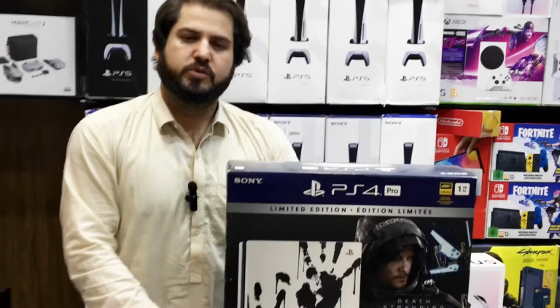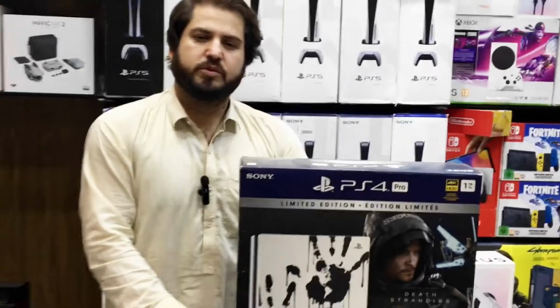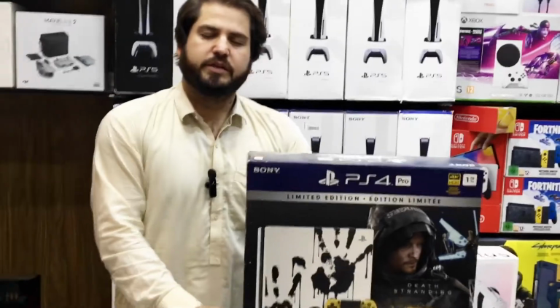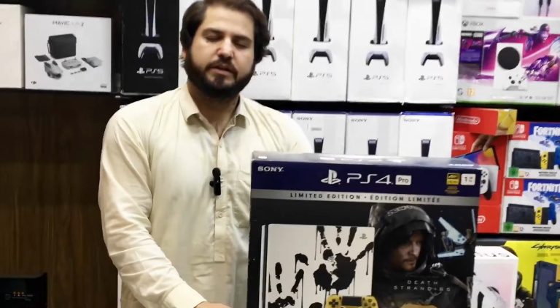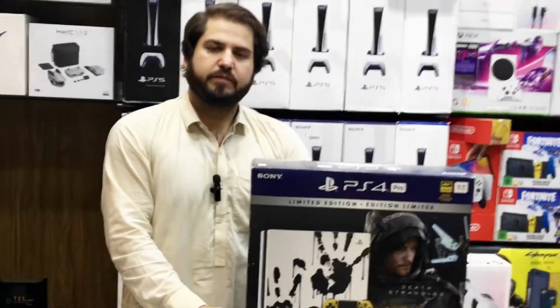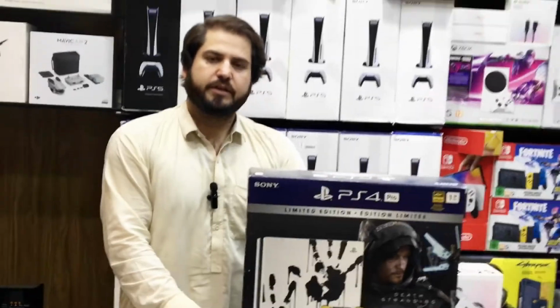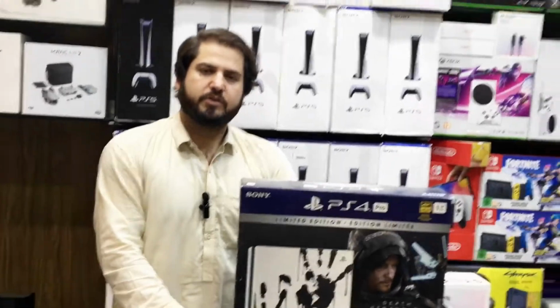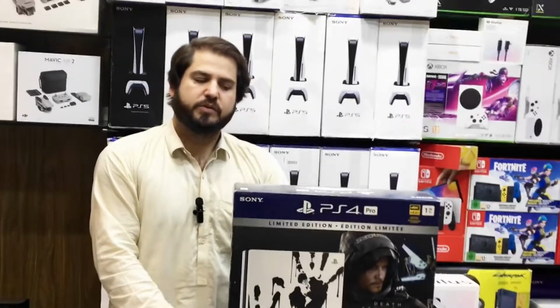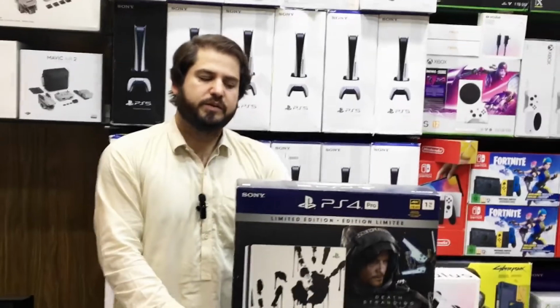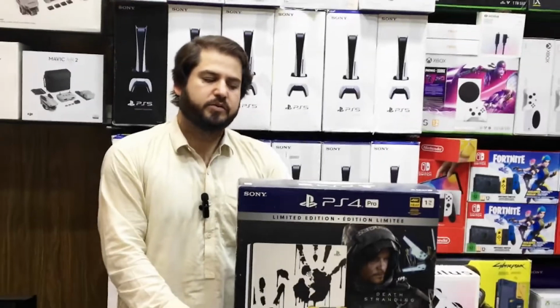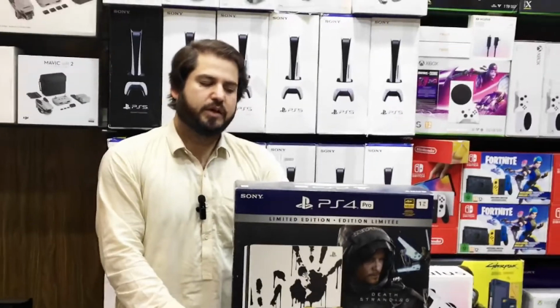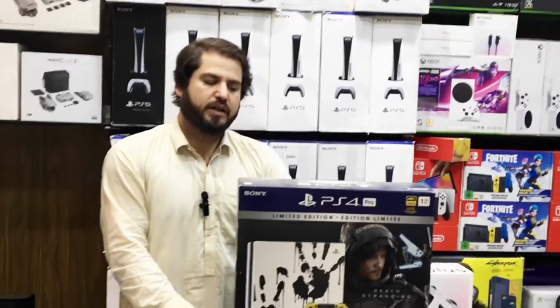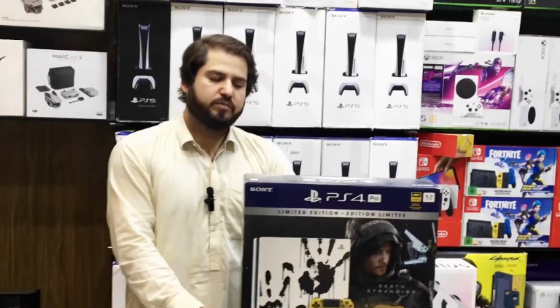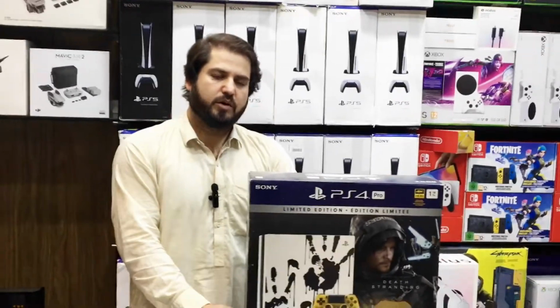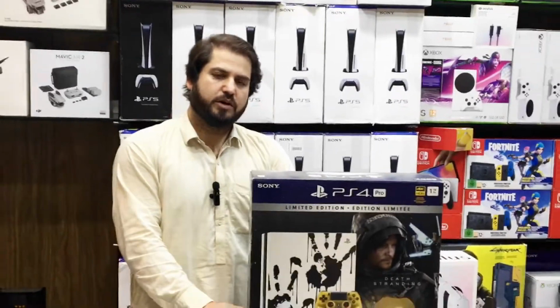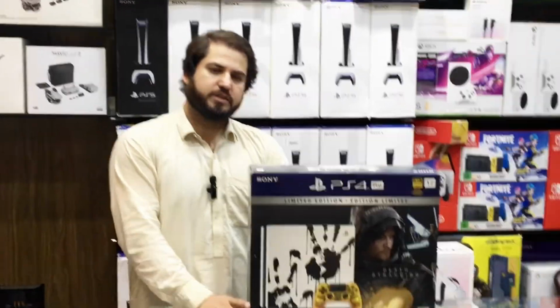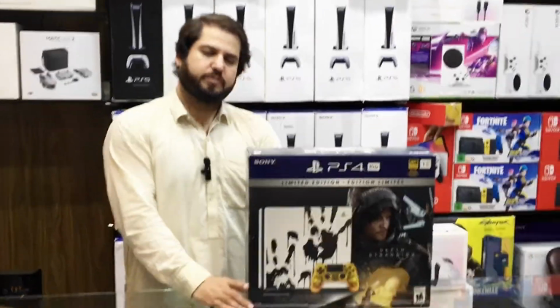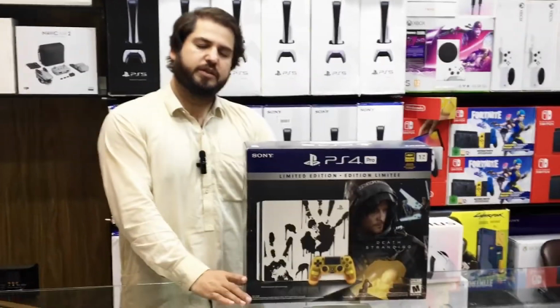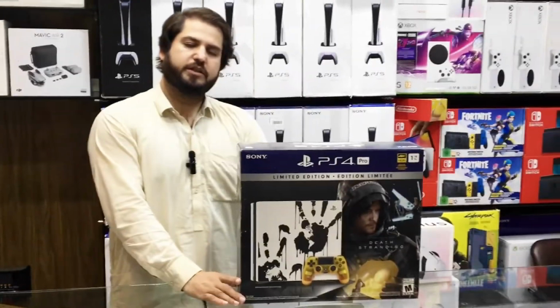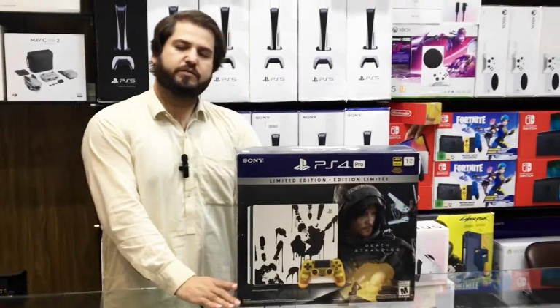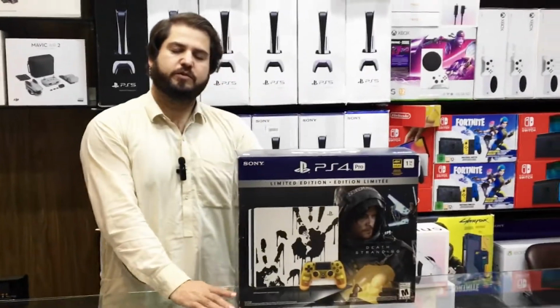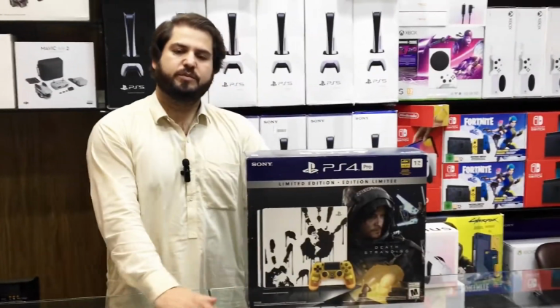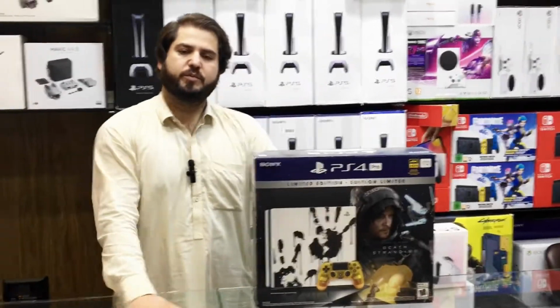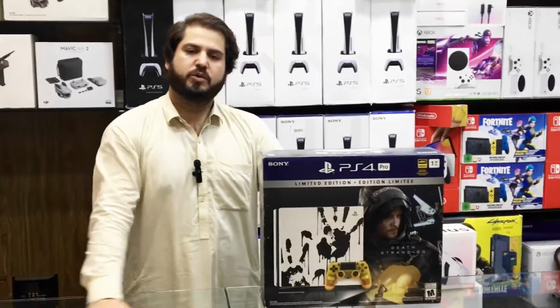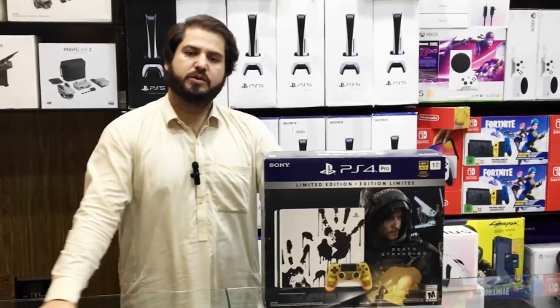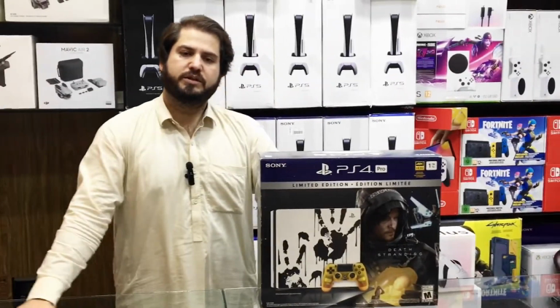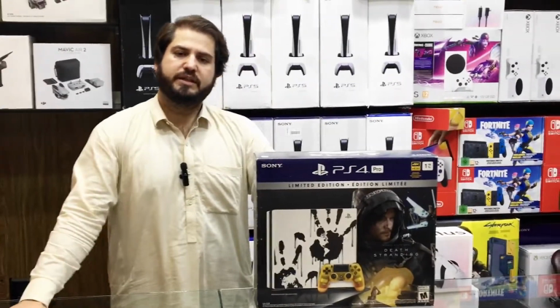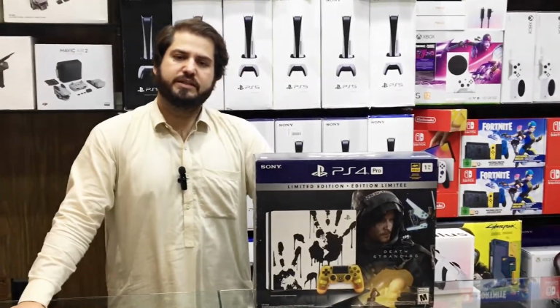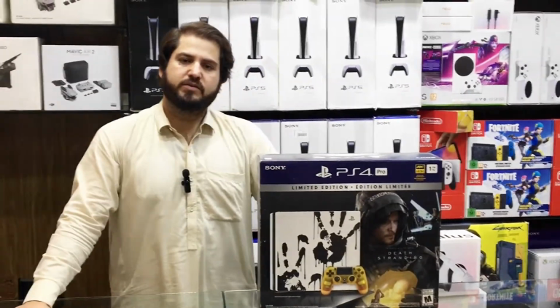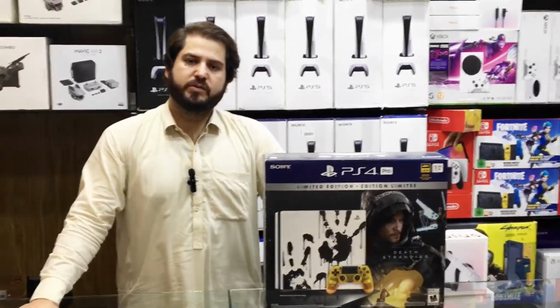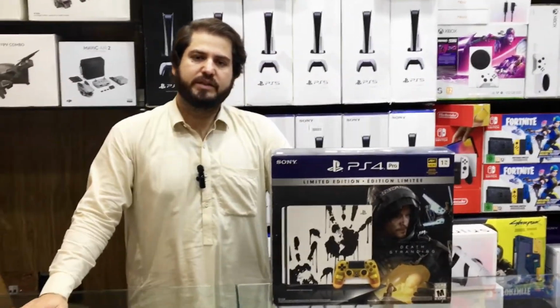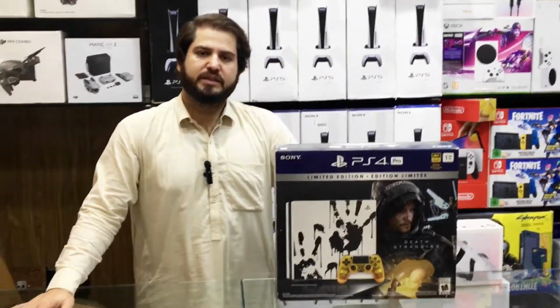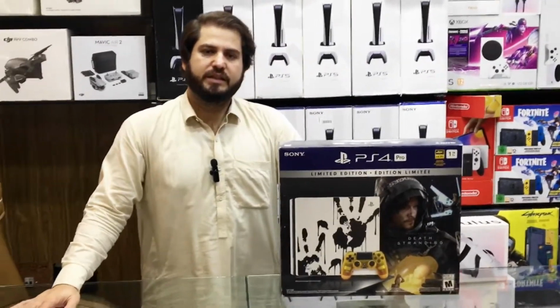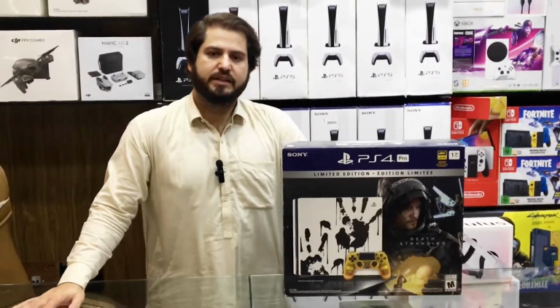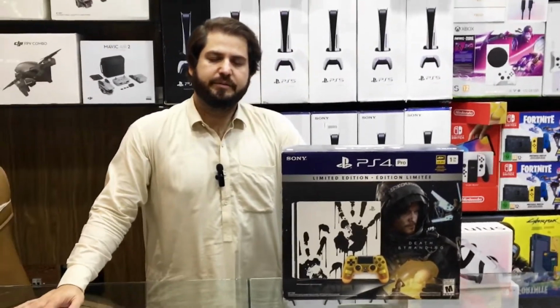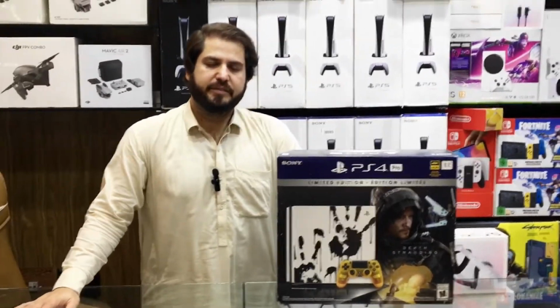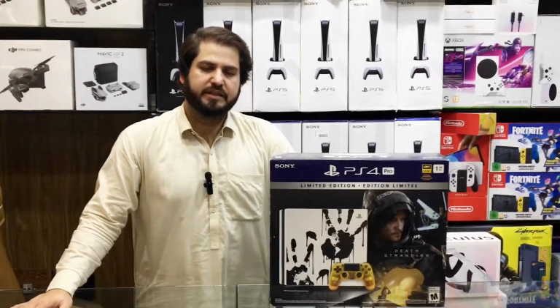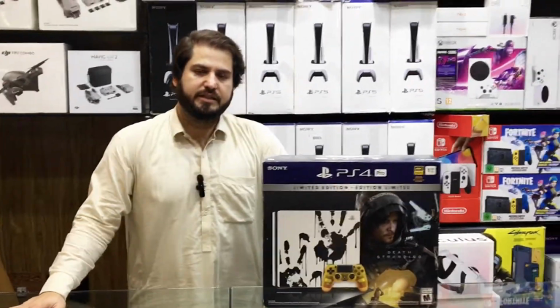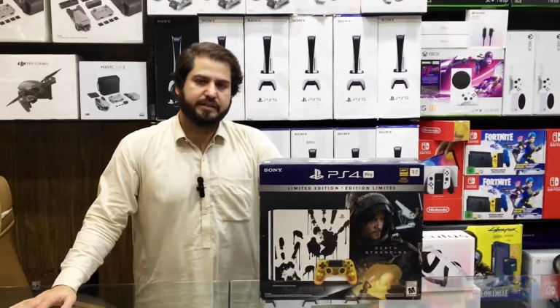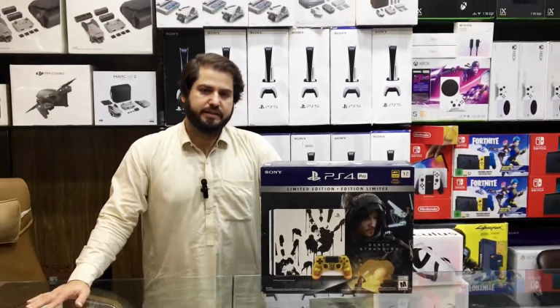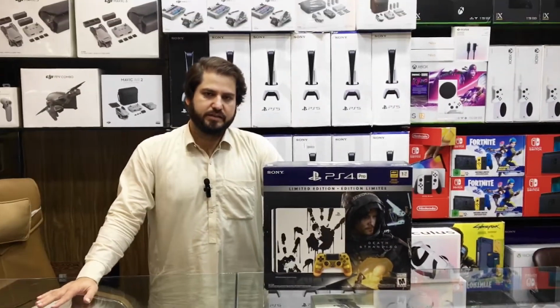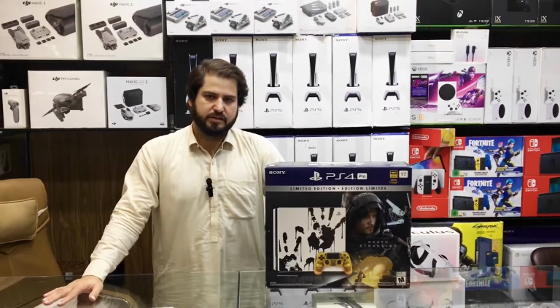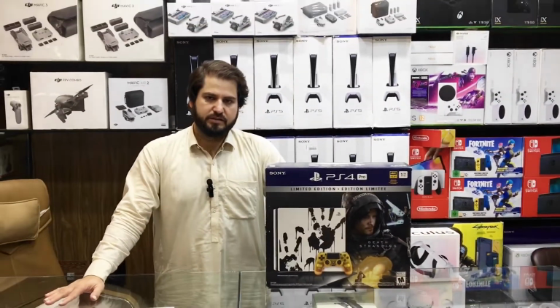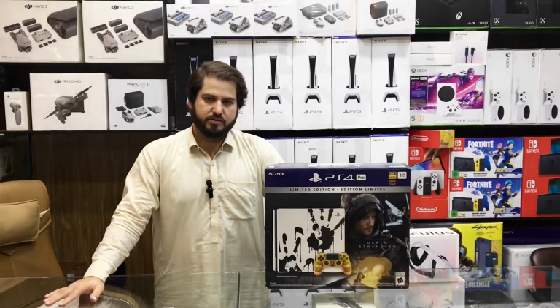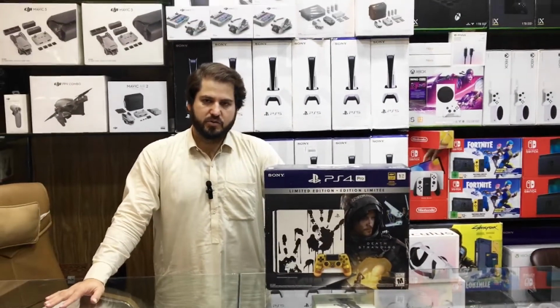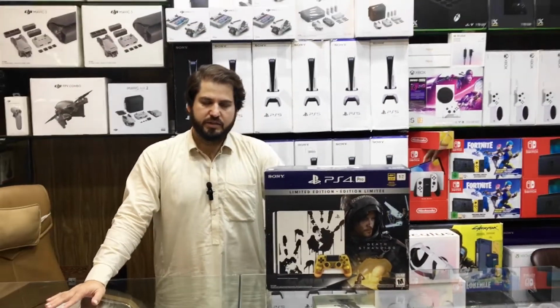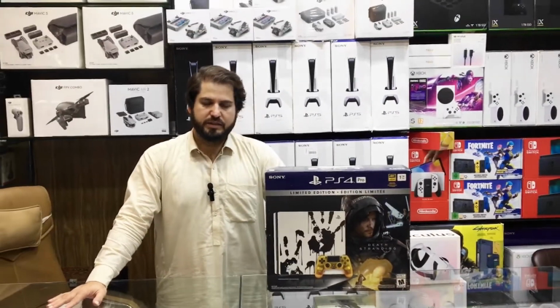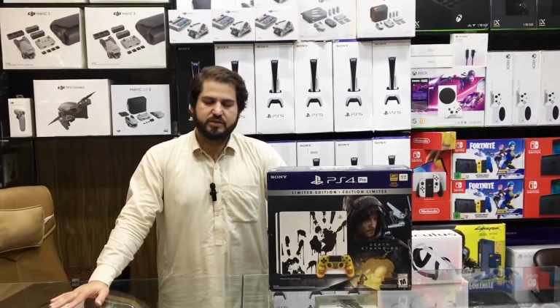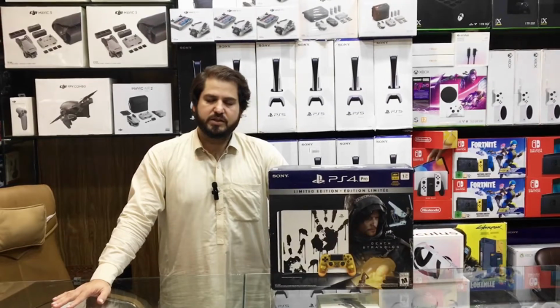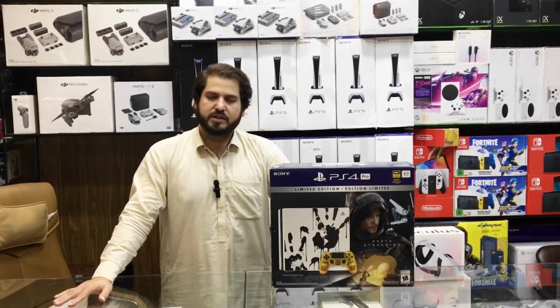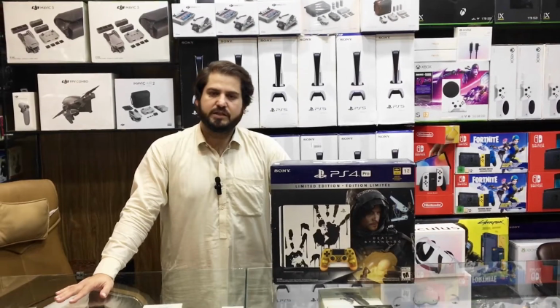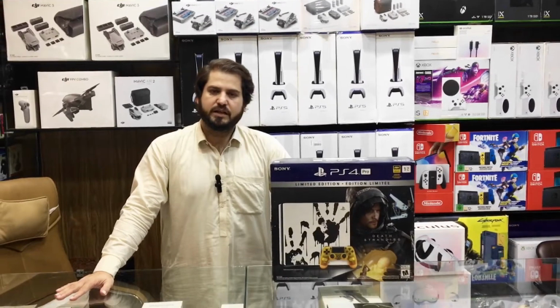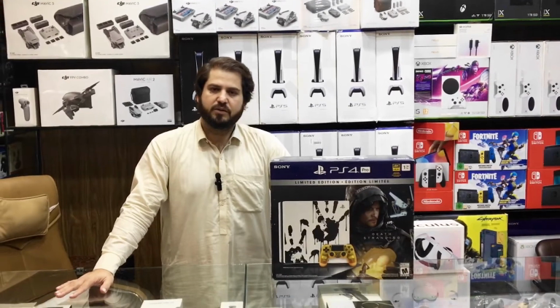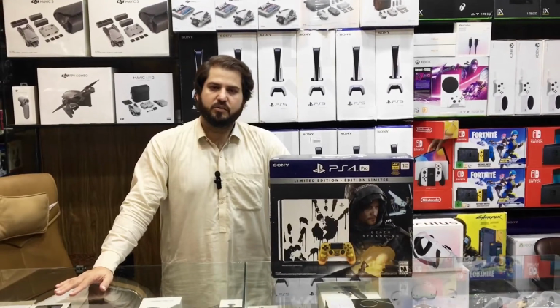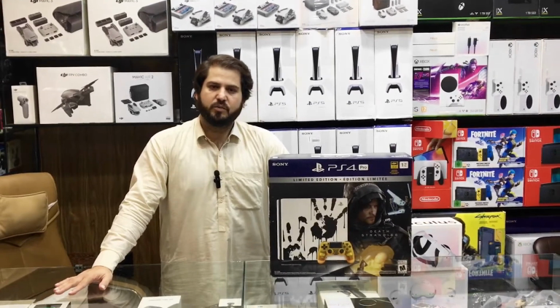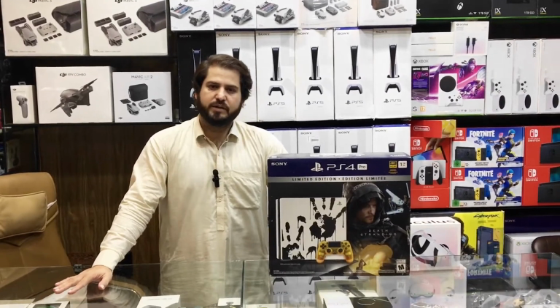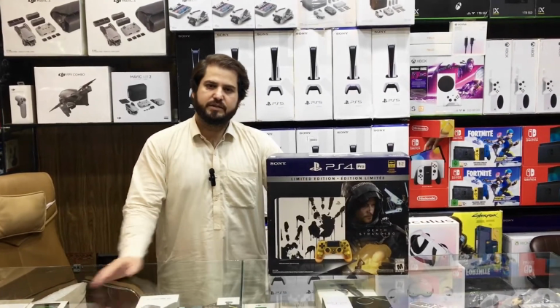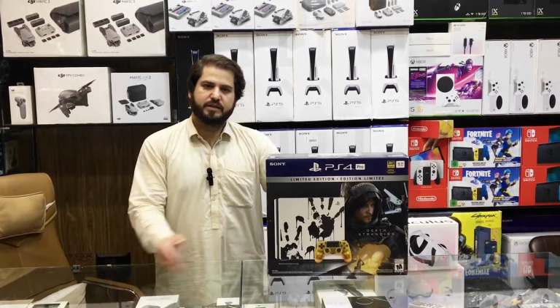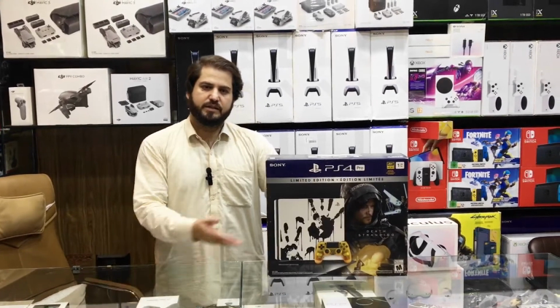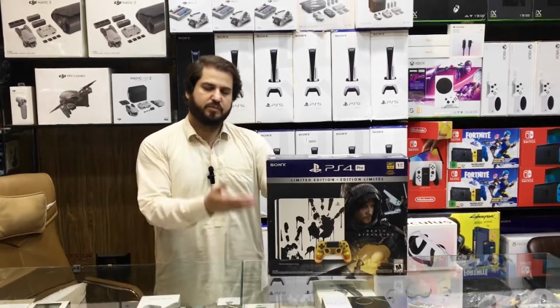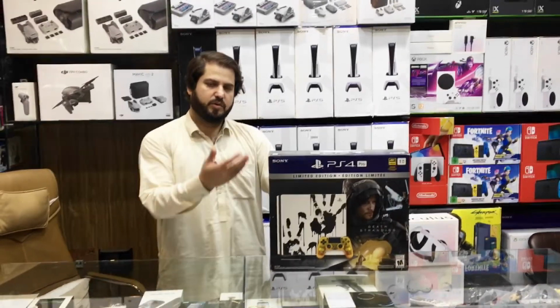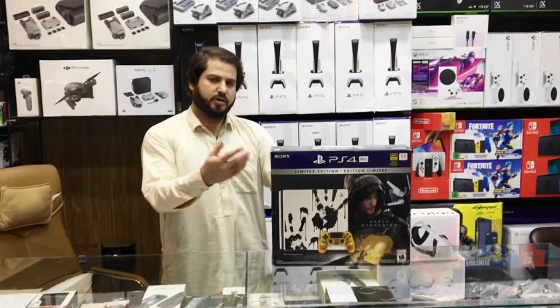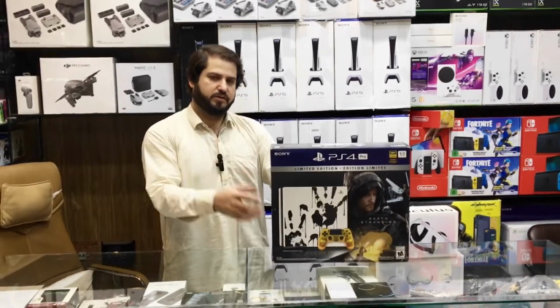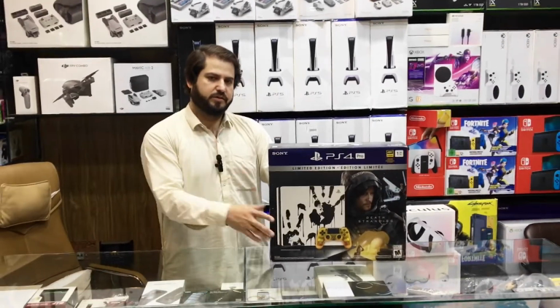So today we are going to unbox the PS4 Pro Death Stranding Limited Edition. Let's check out what's in the box.